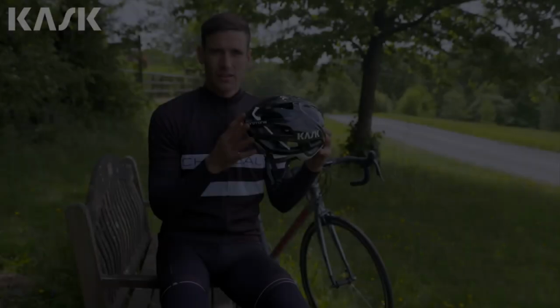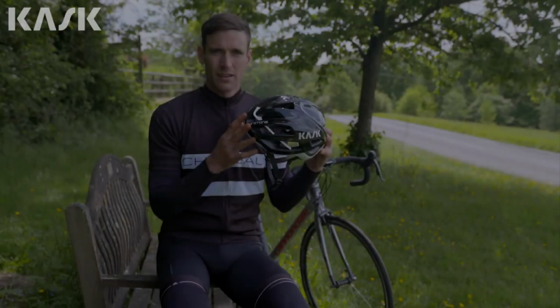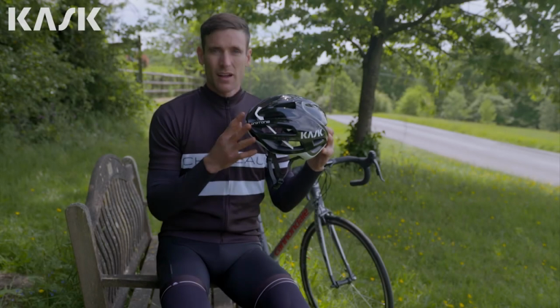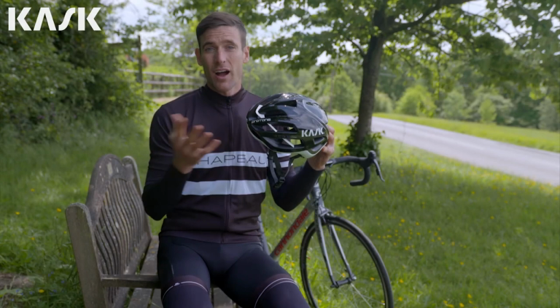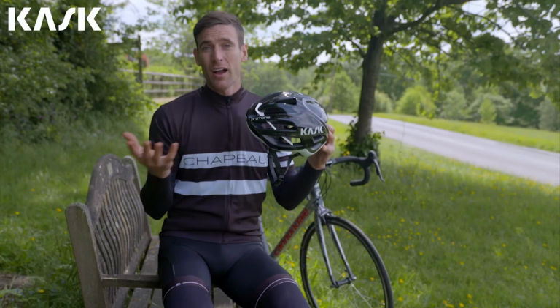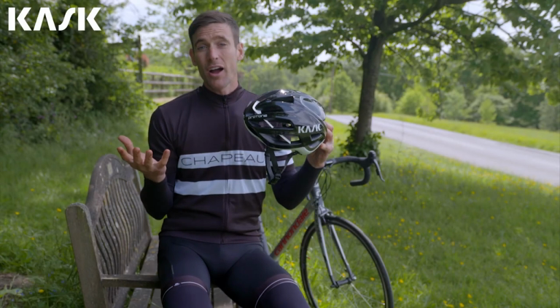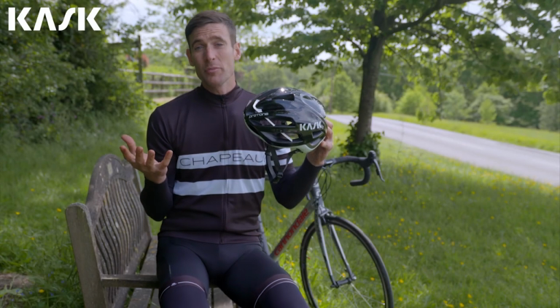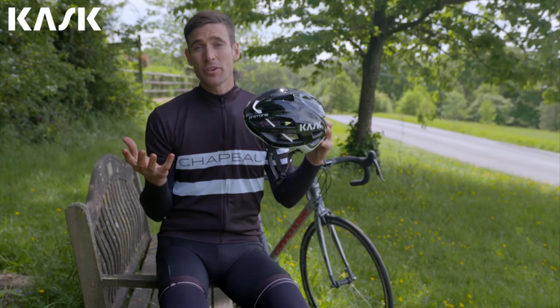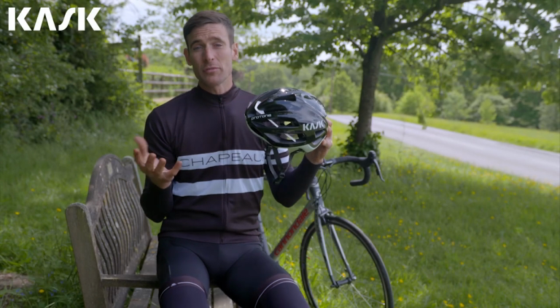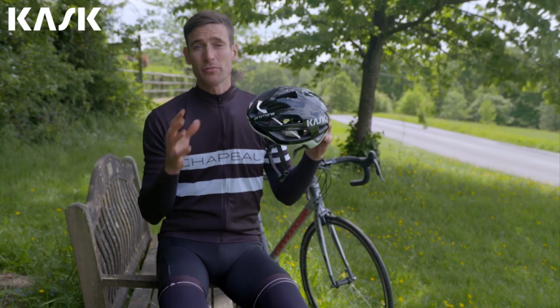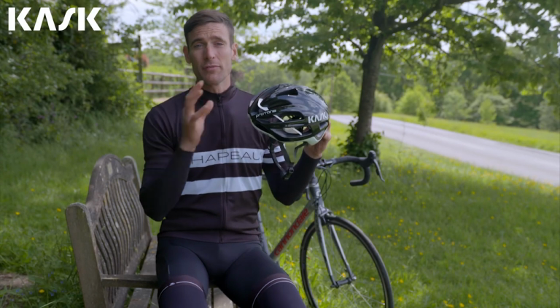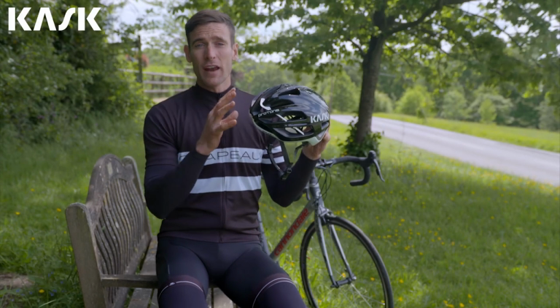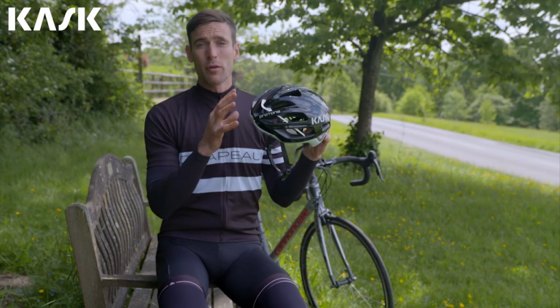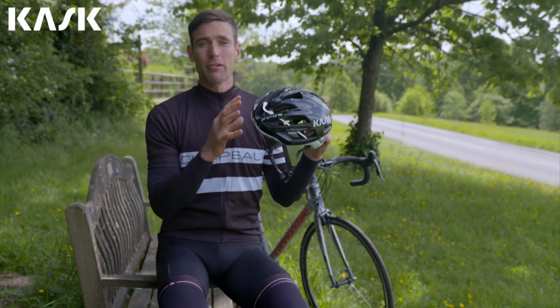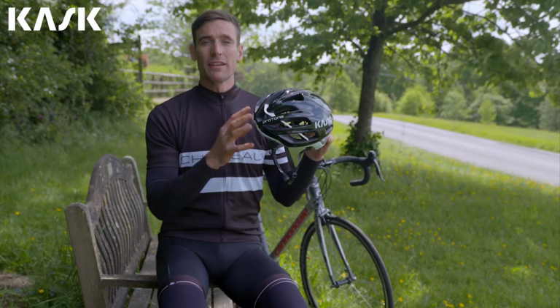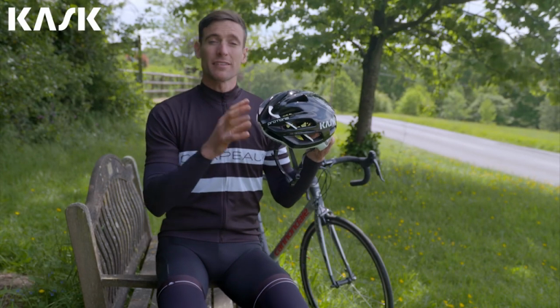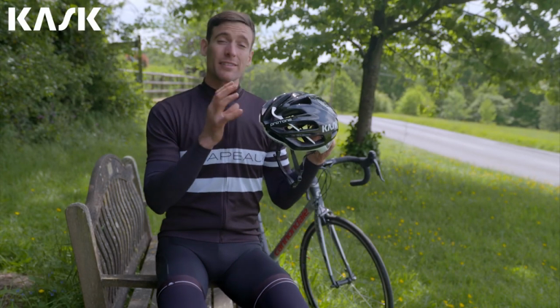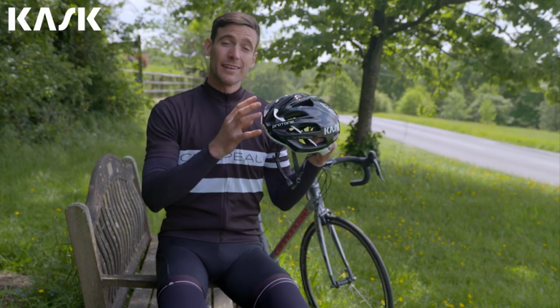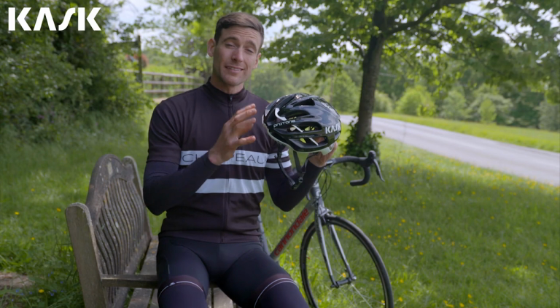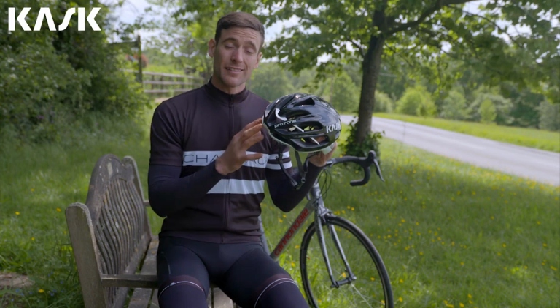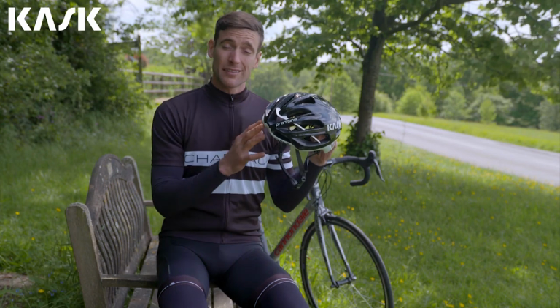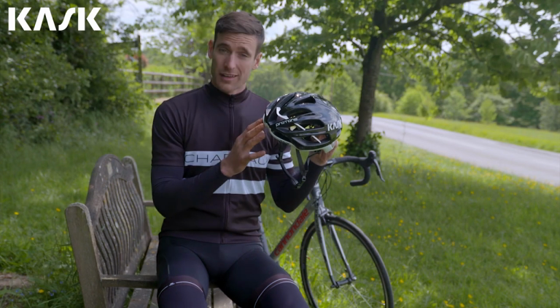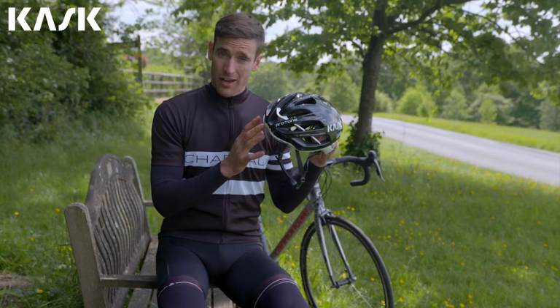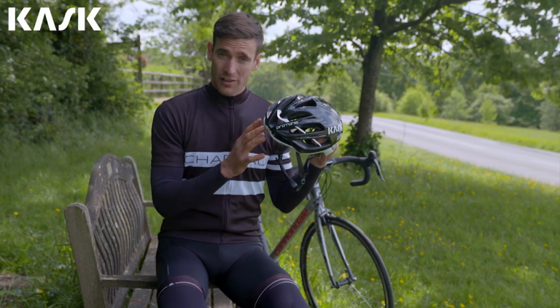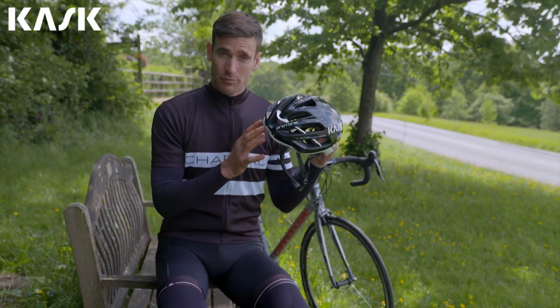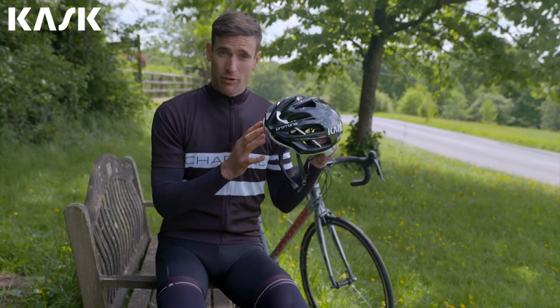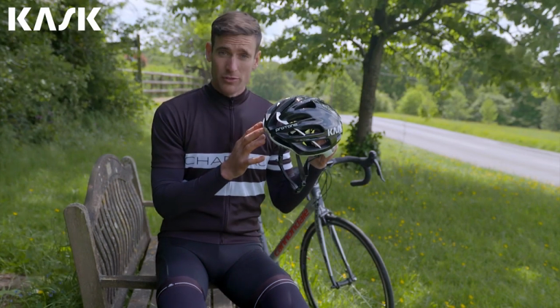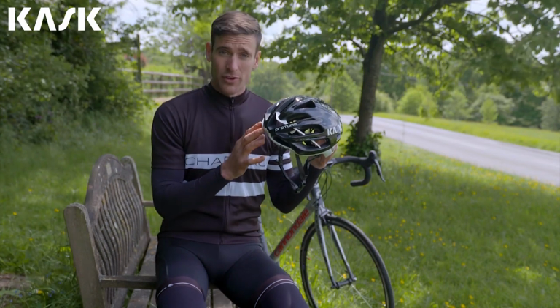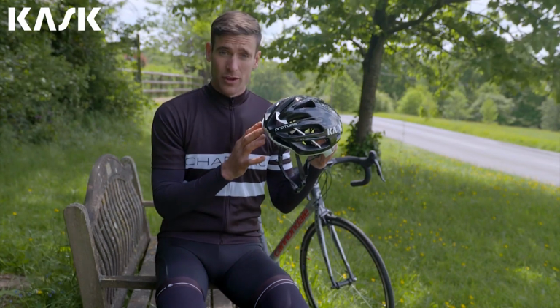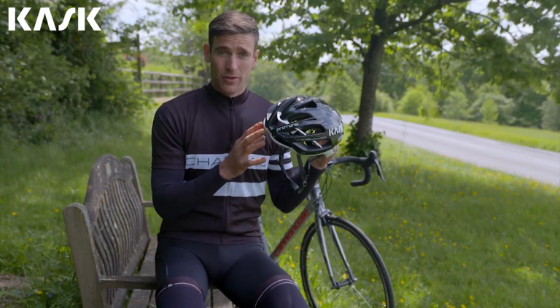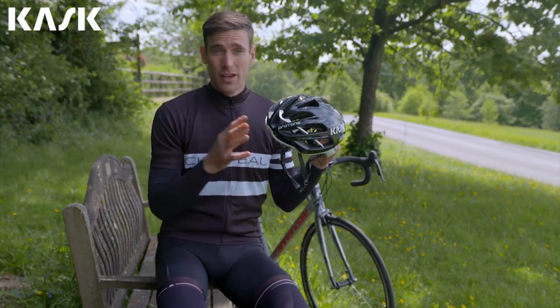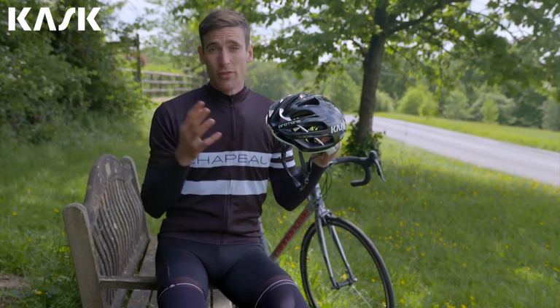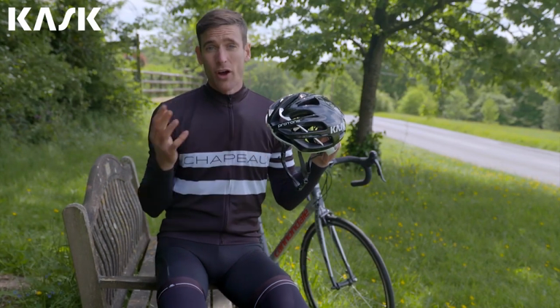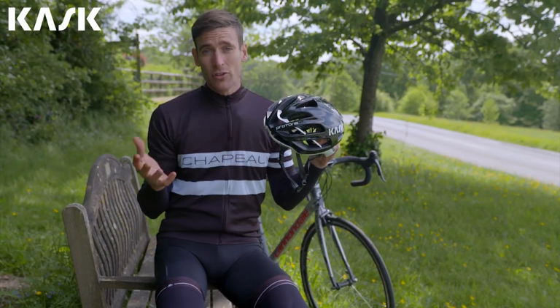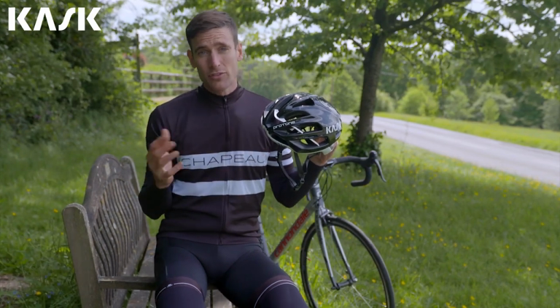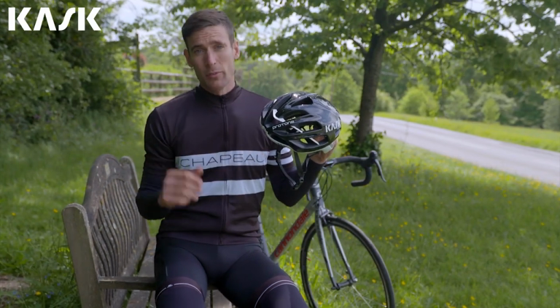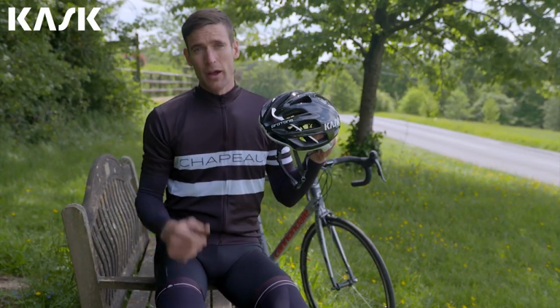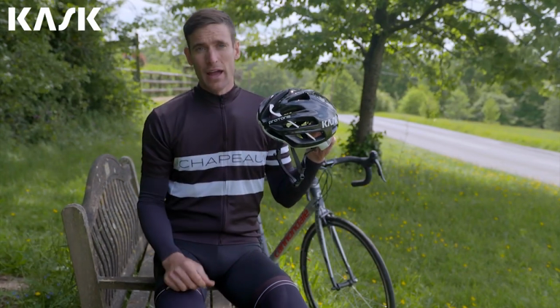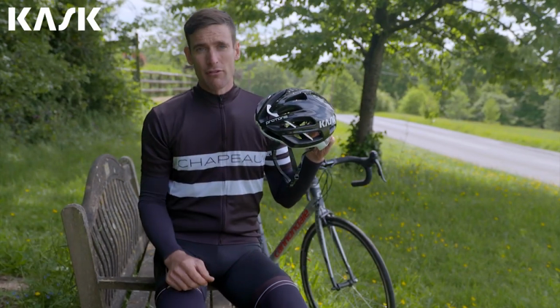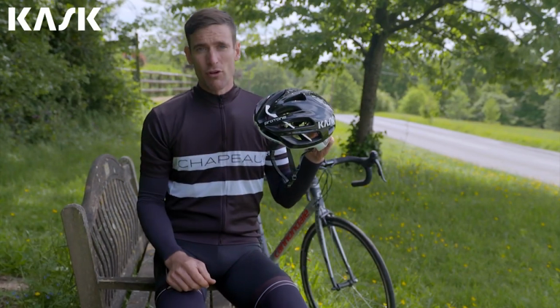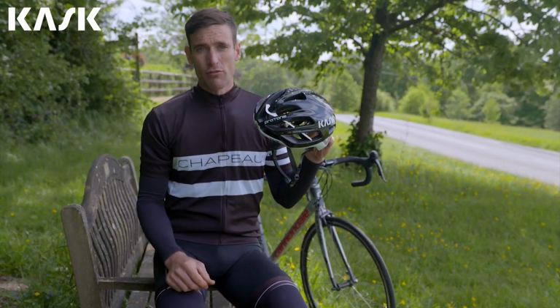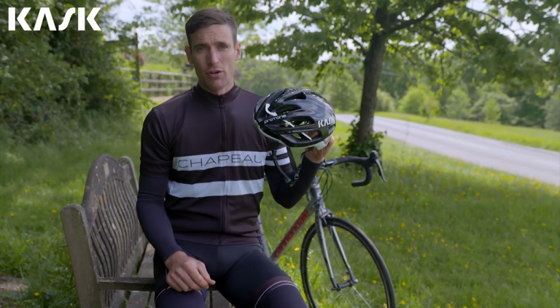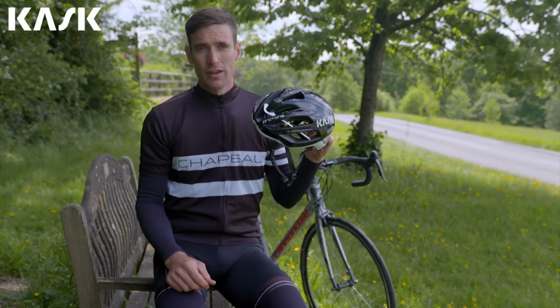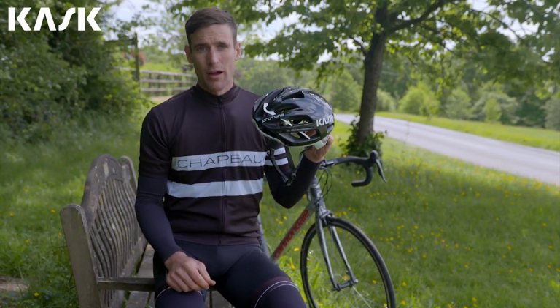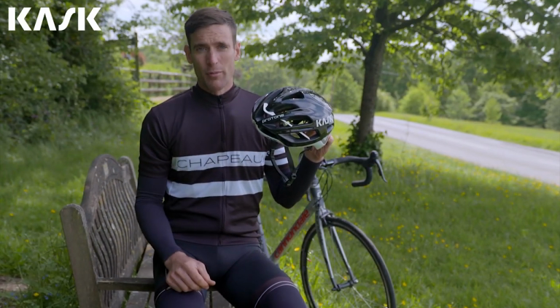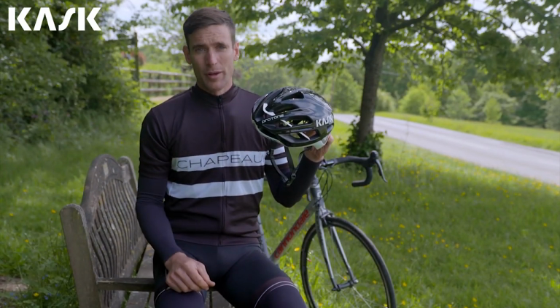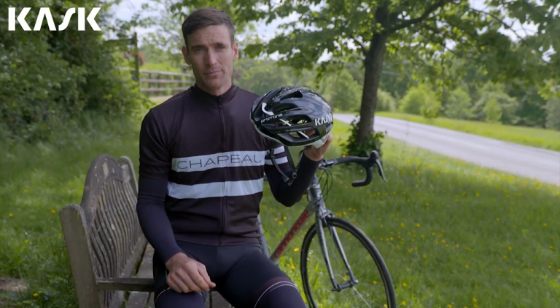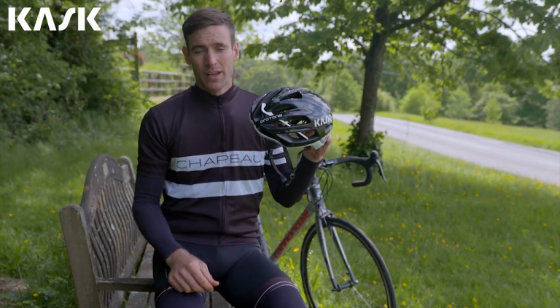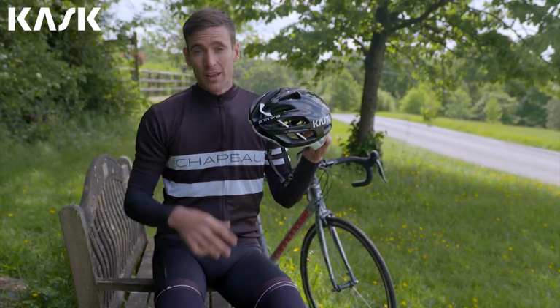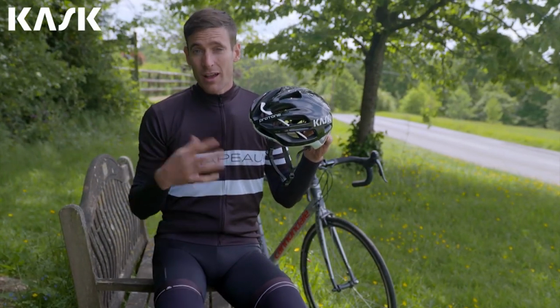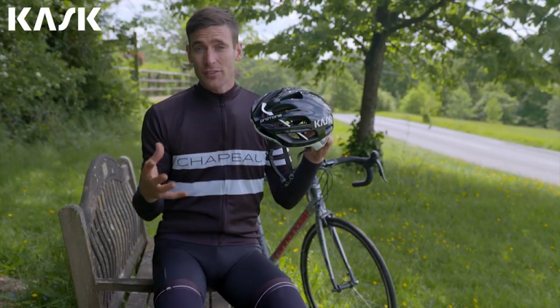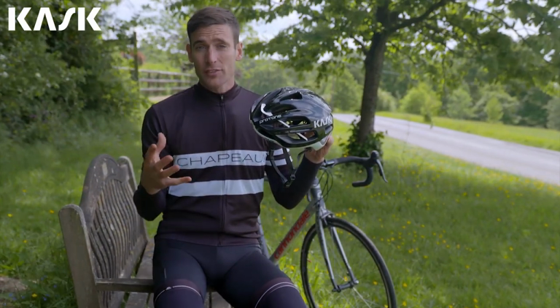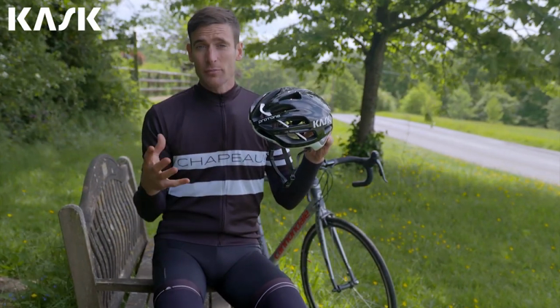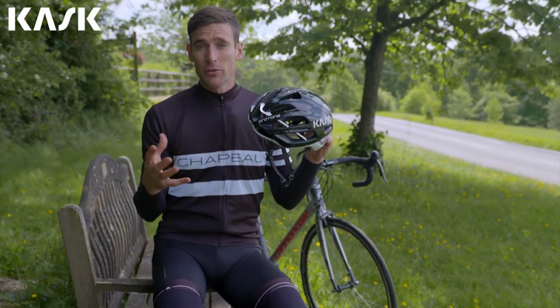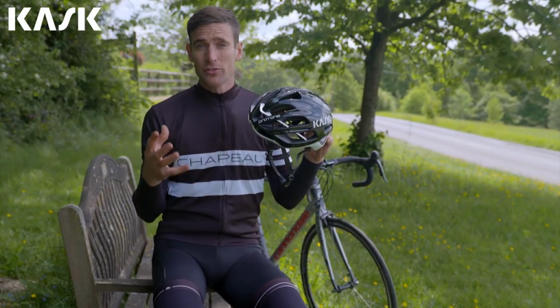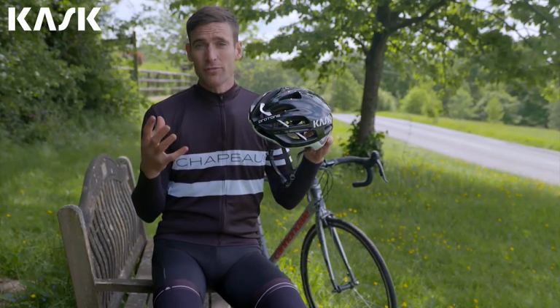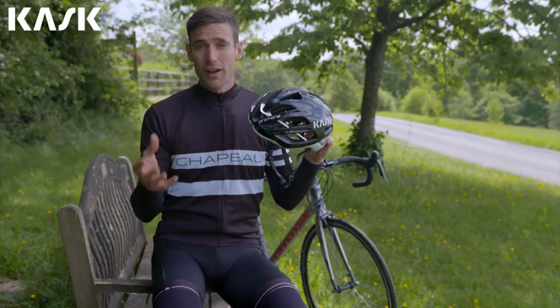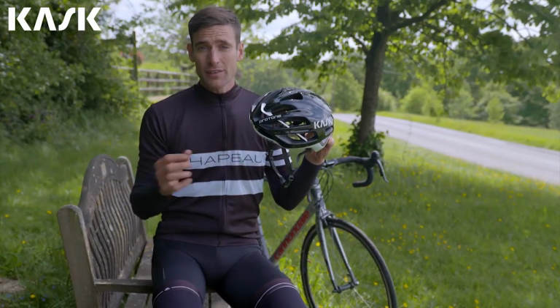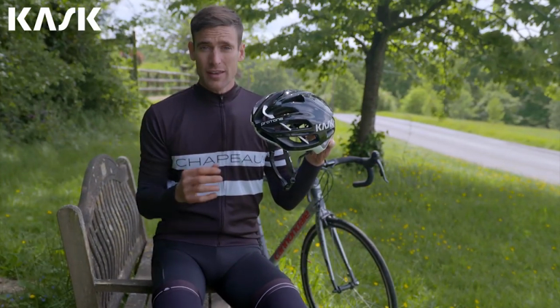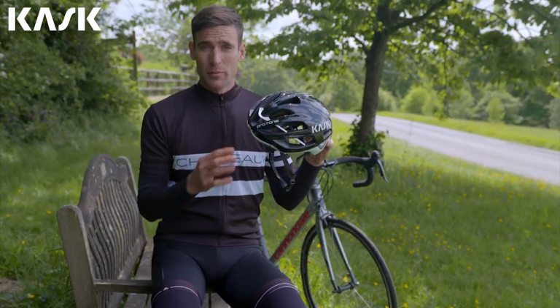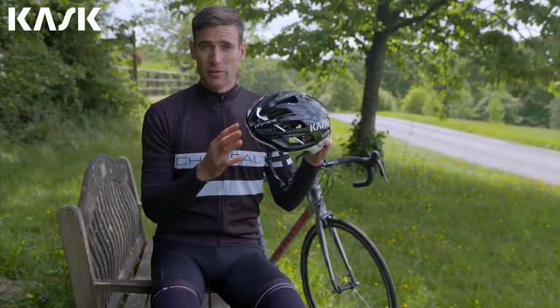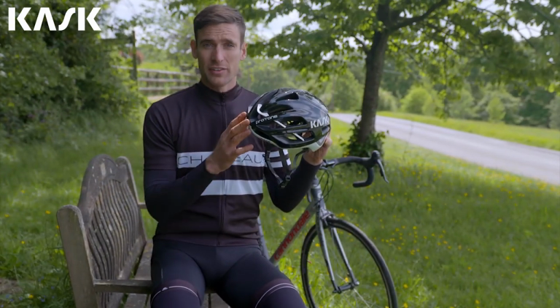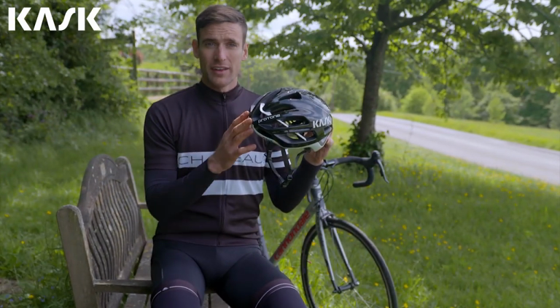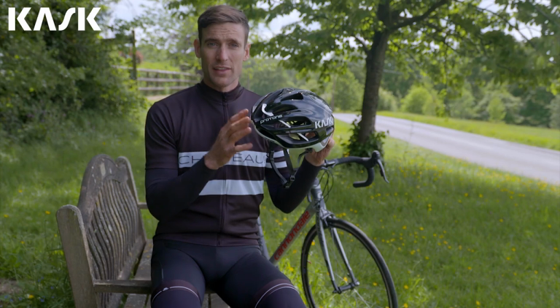Hi, I'm James from Velo Brands and this is the Kask Protone, the ultimate aero road helmet. Kask's most advanced helmet to date,